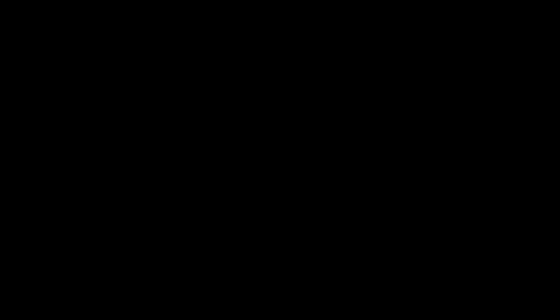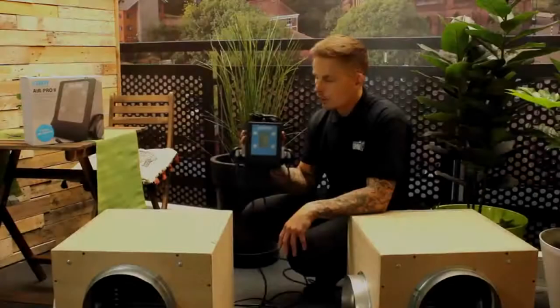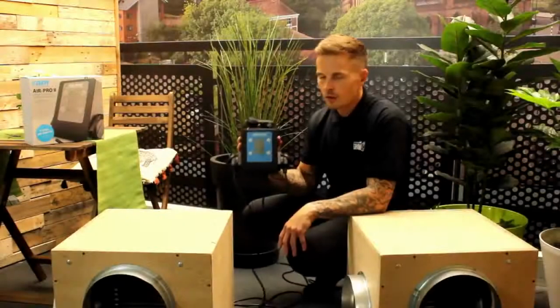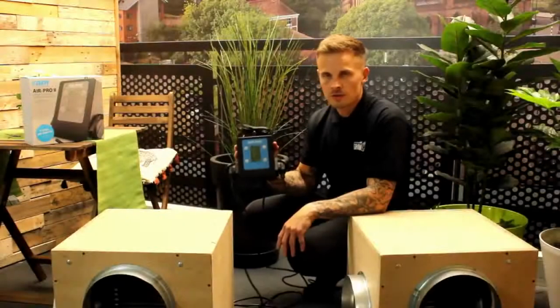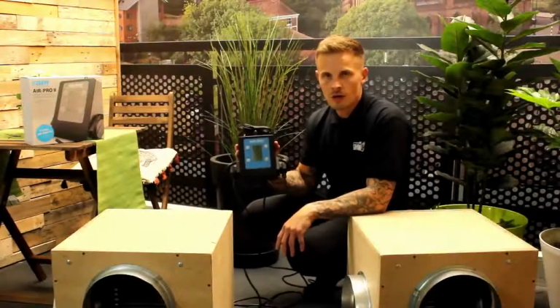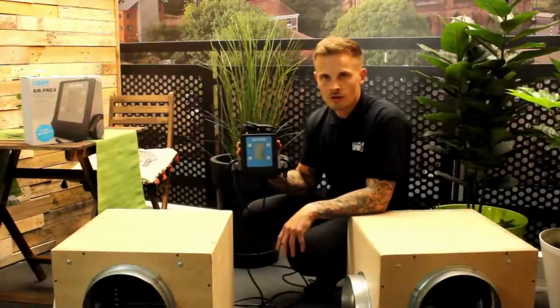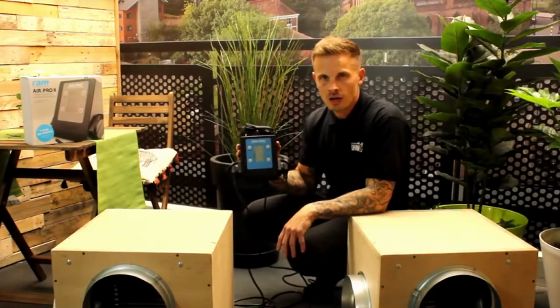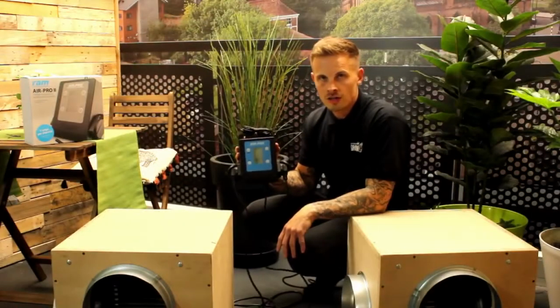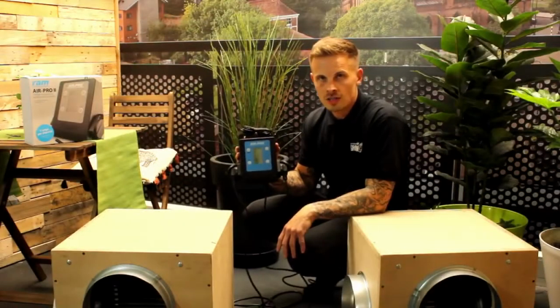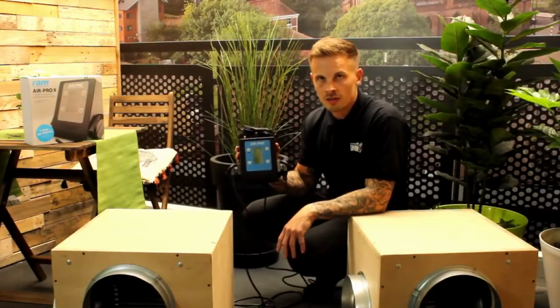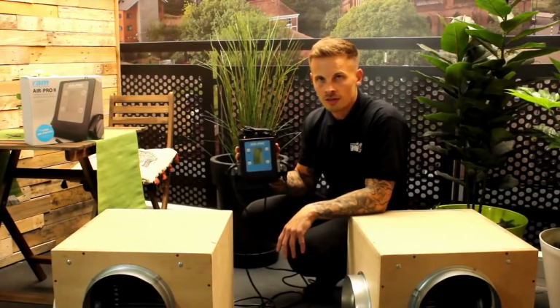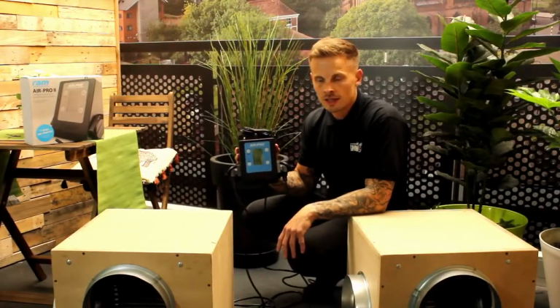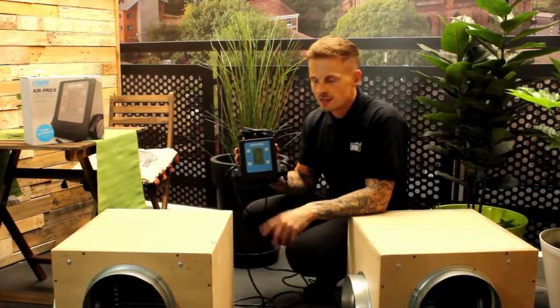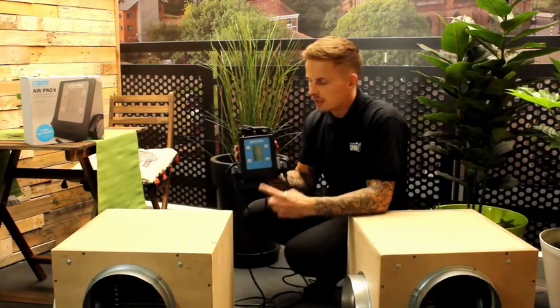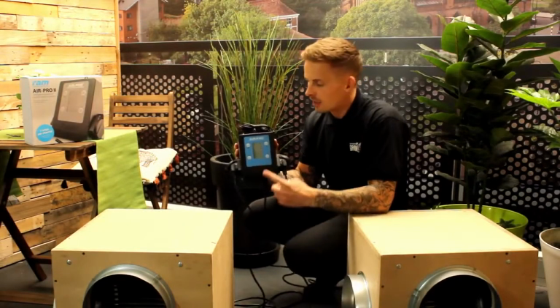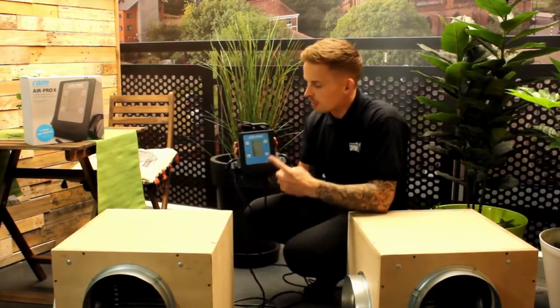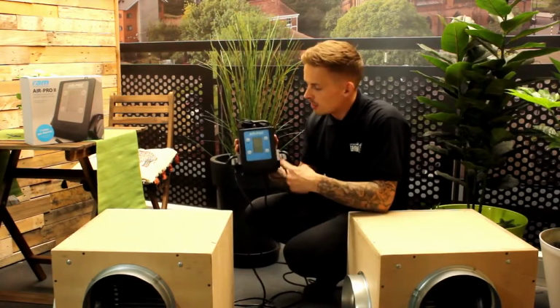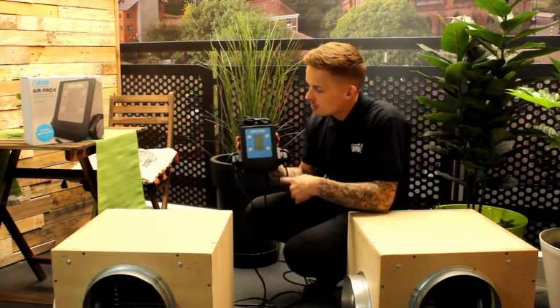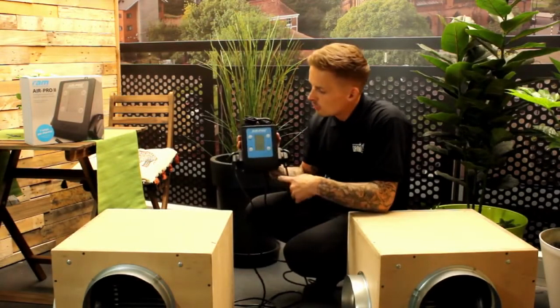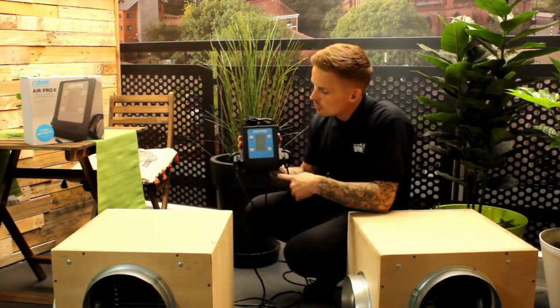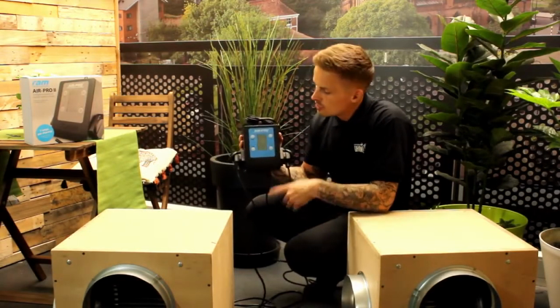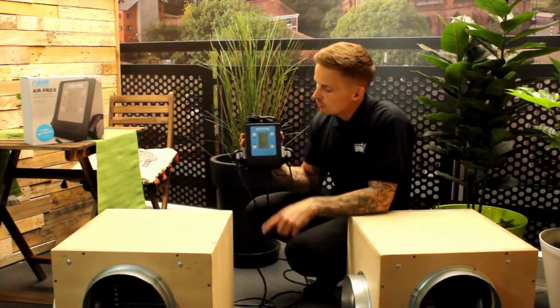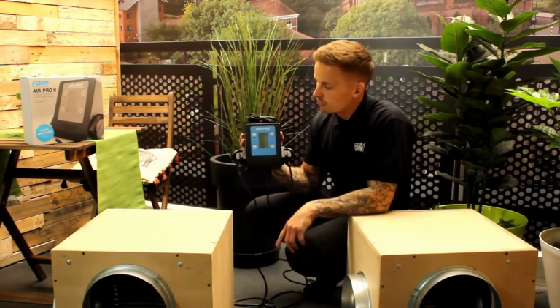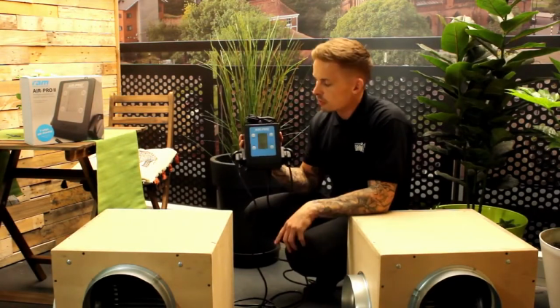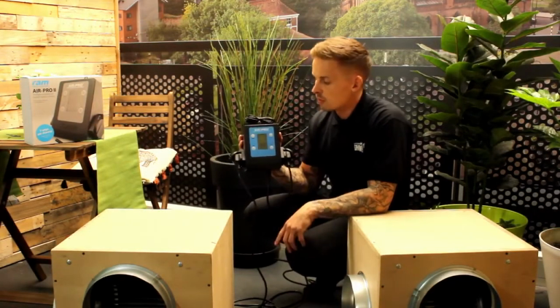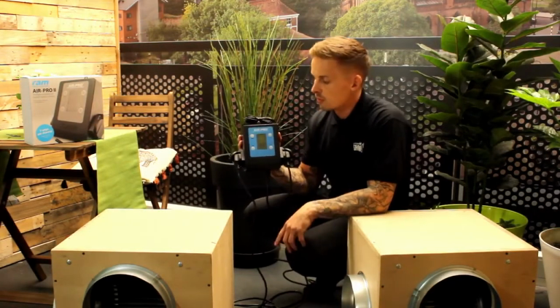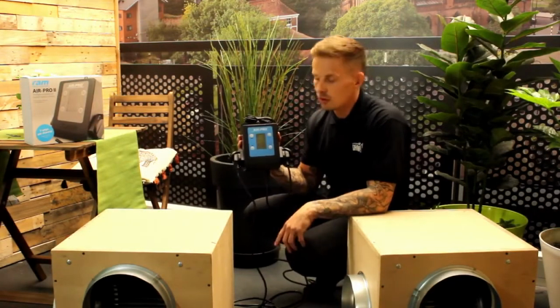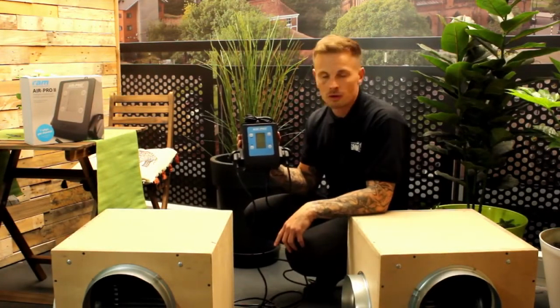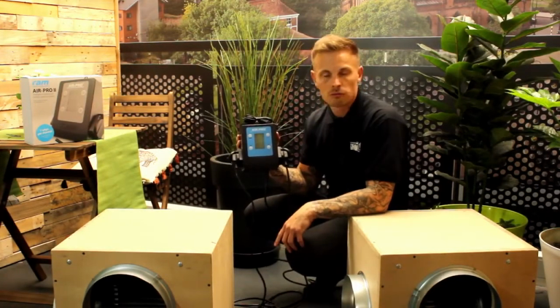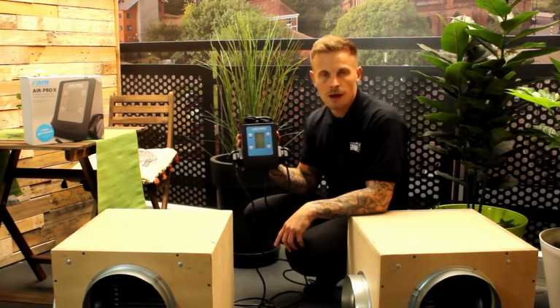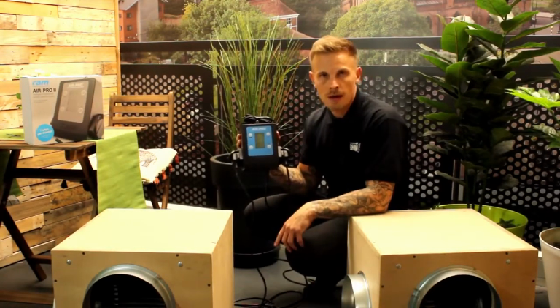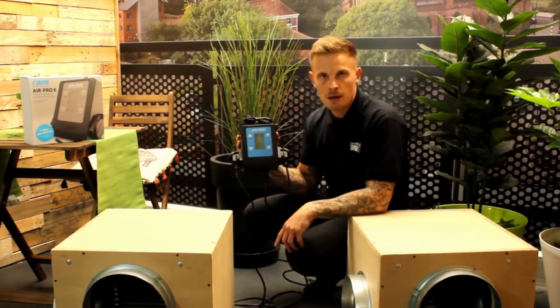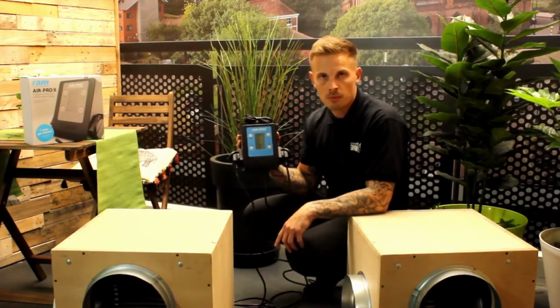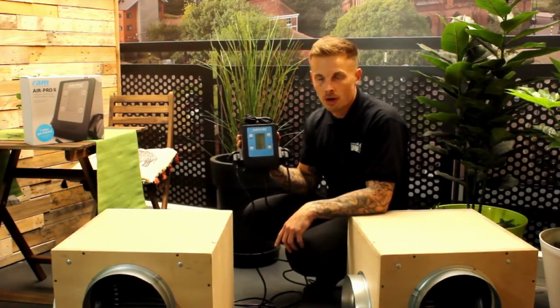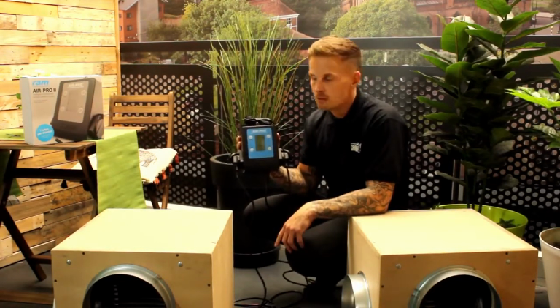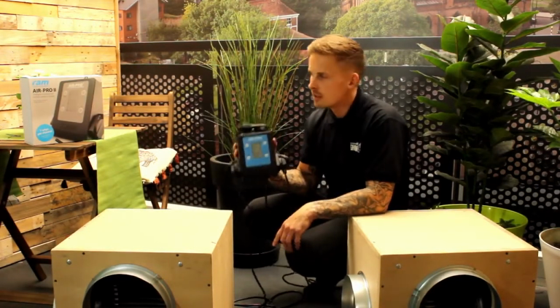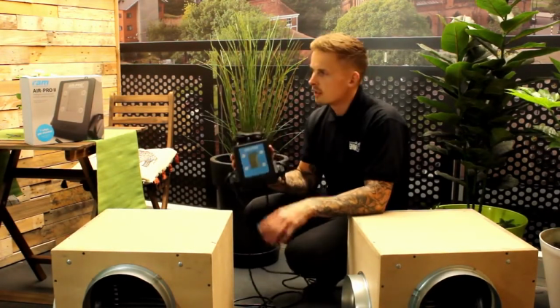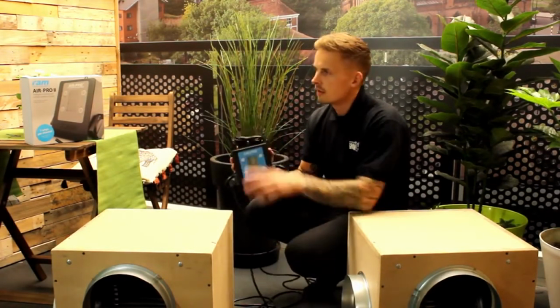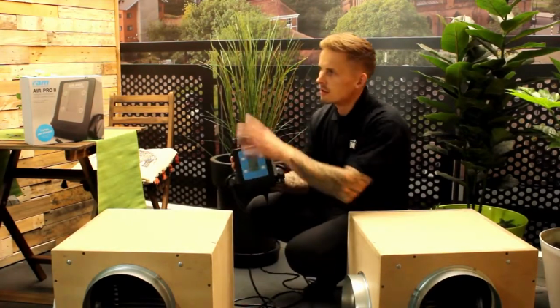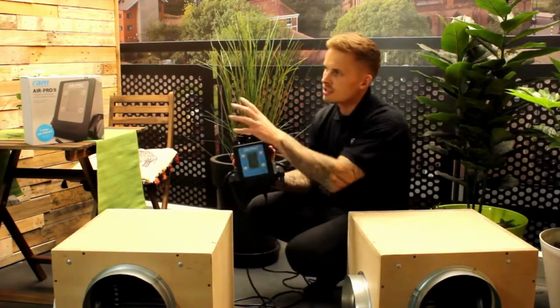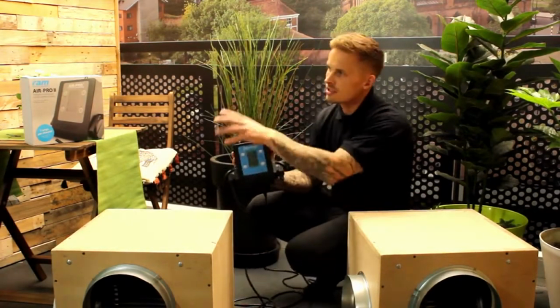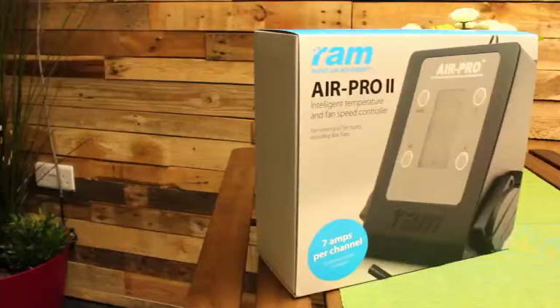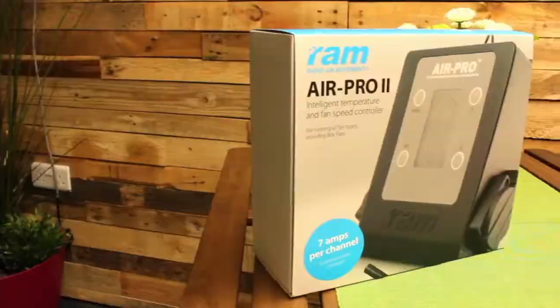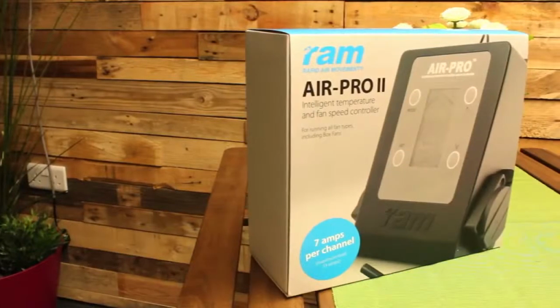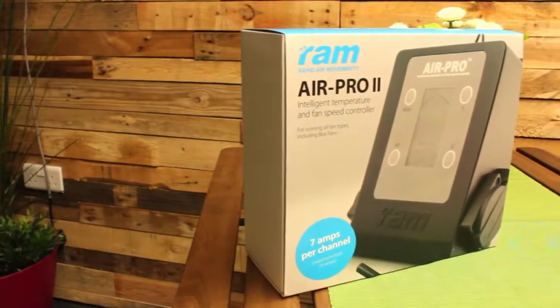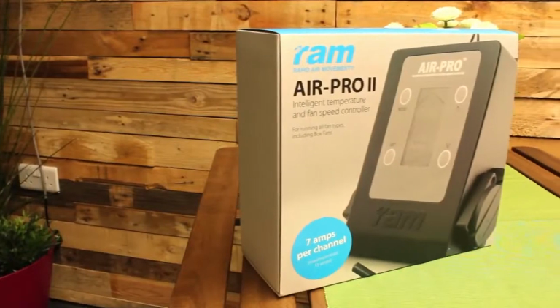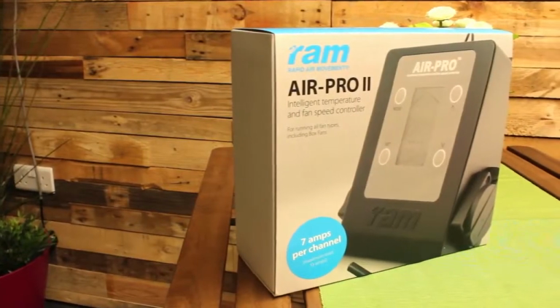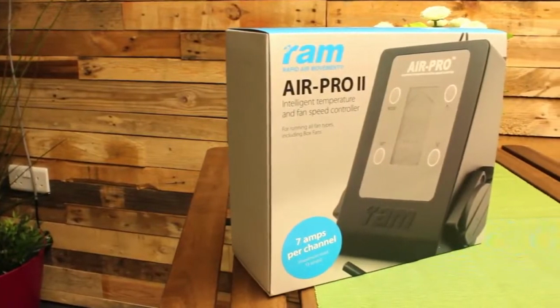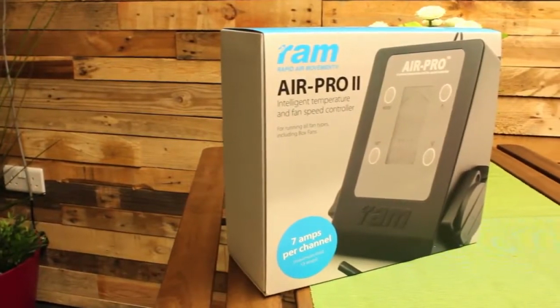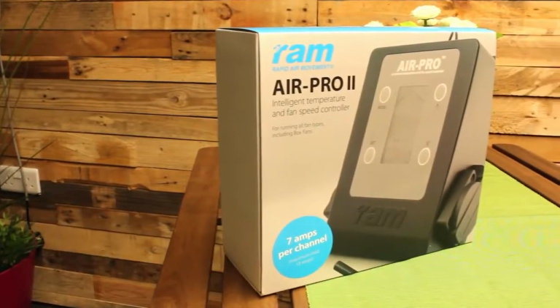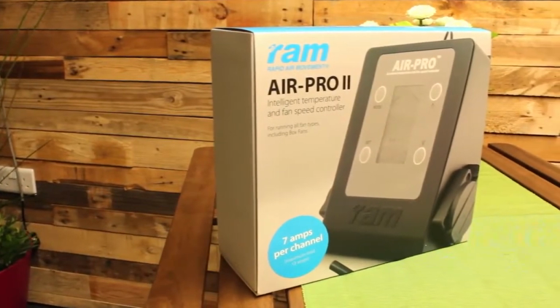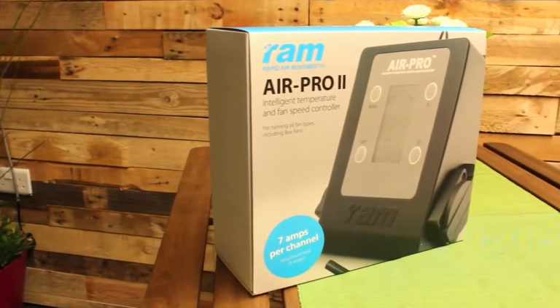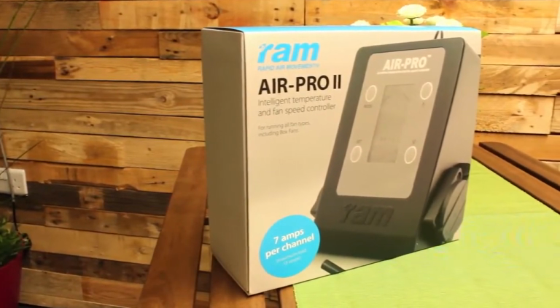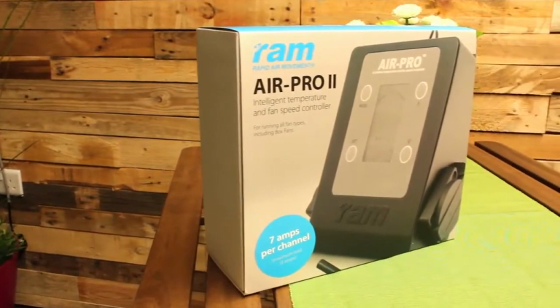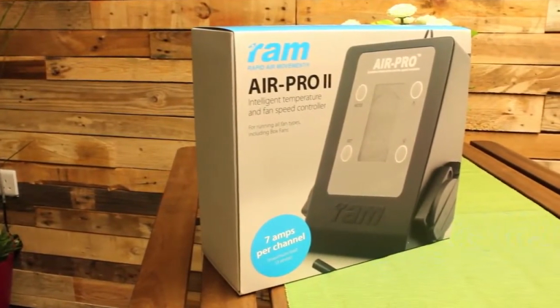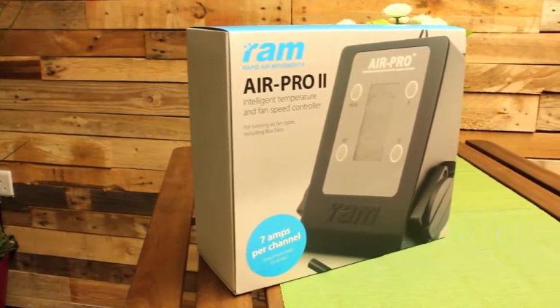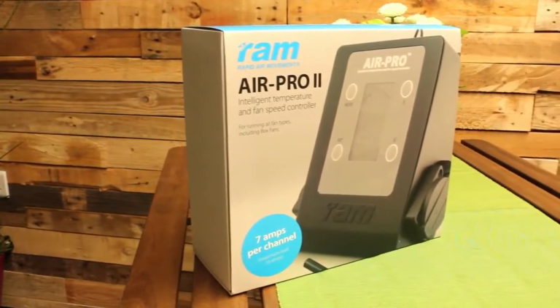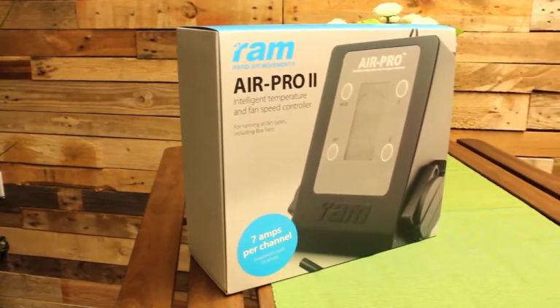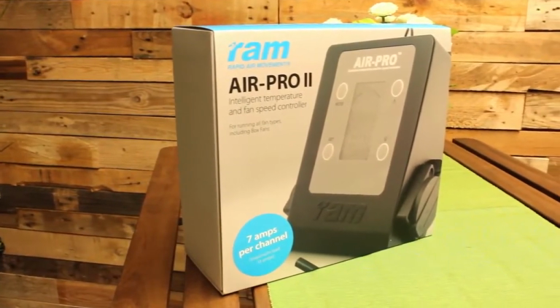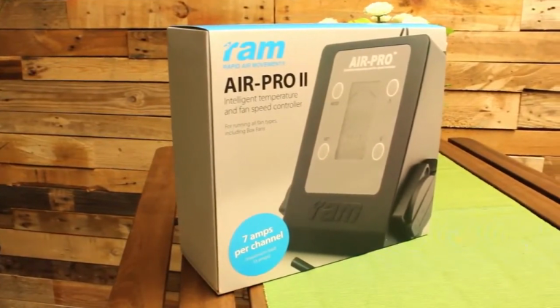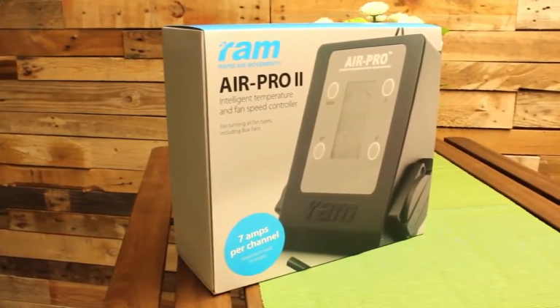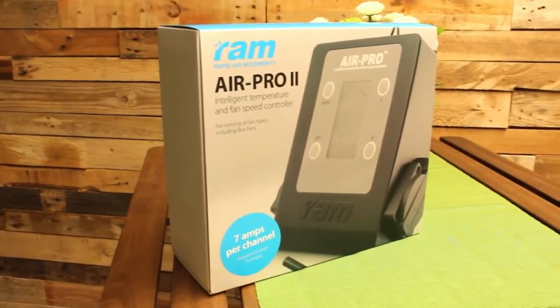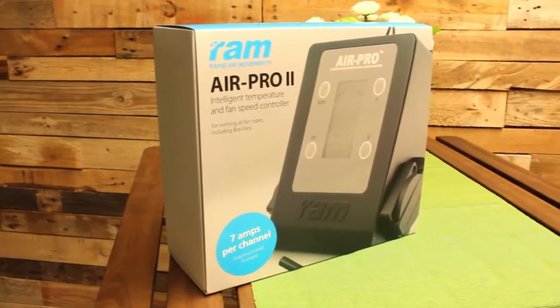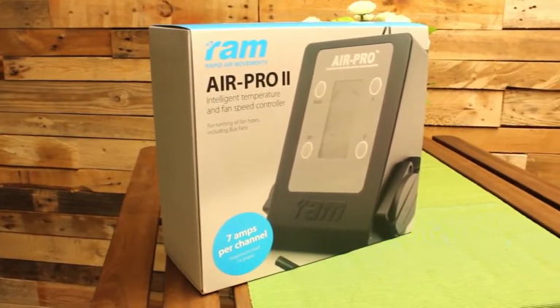Welcome to HydroGarden TV. Today I'll be talking you through the Ram Air Pro — this is the latest version, the Ram Air Pro 2.